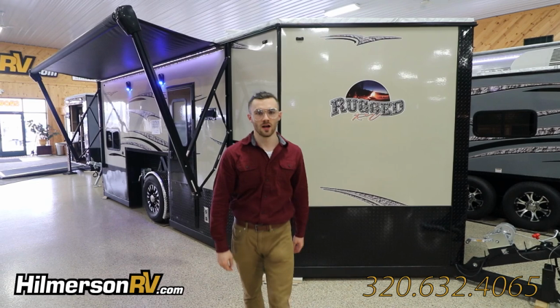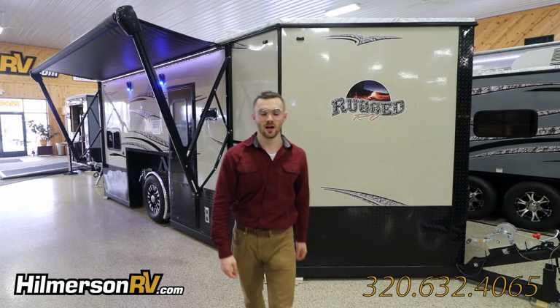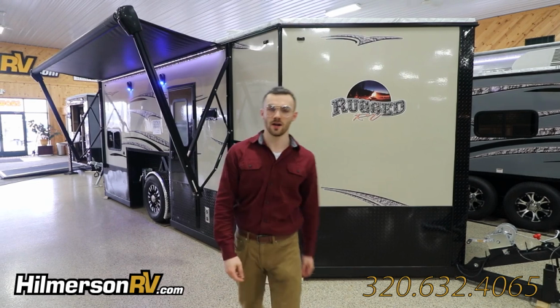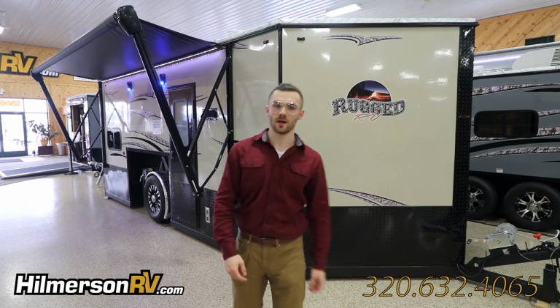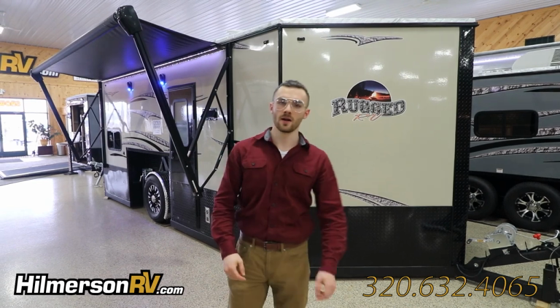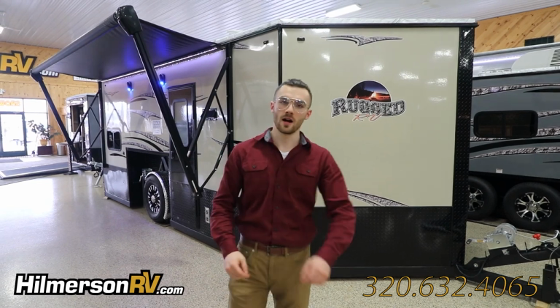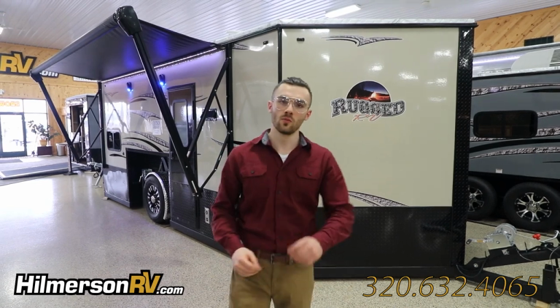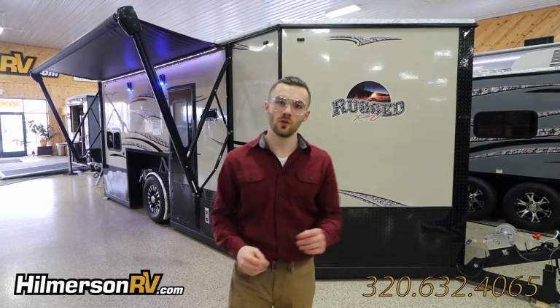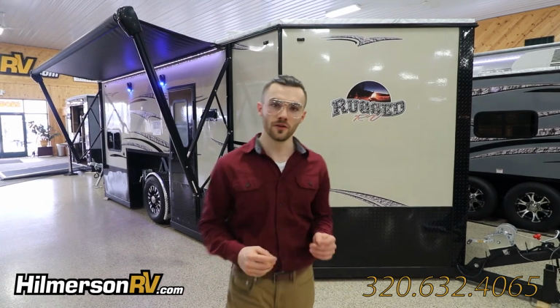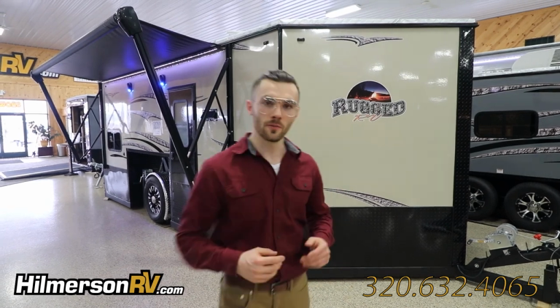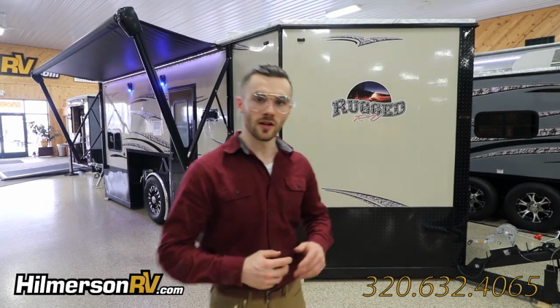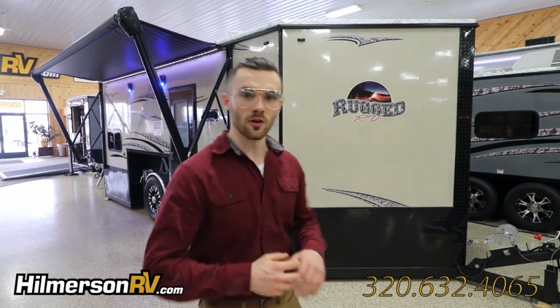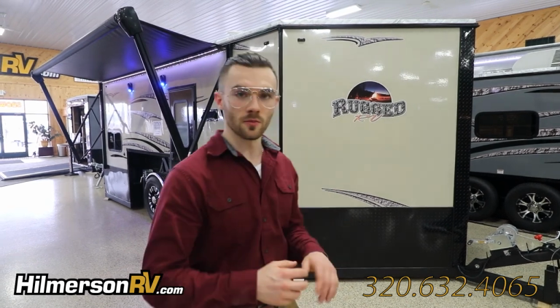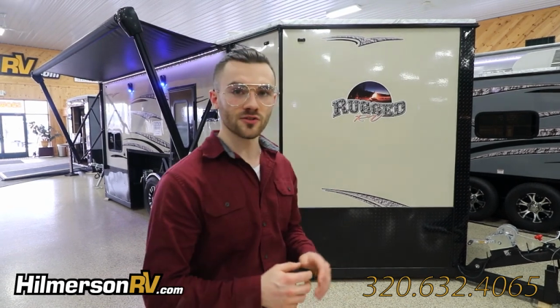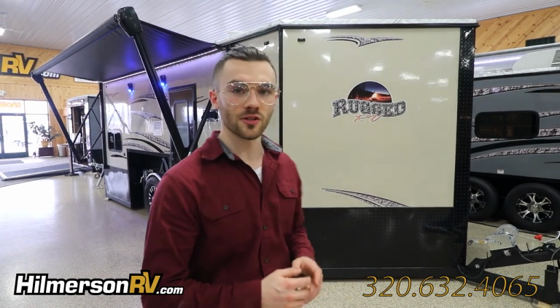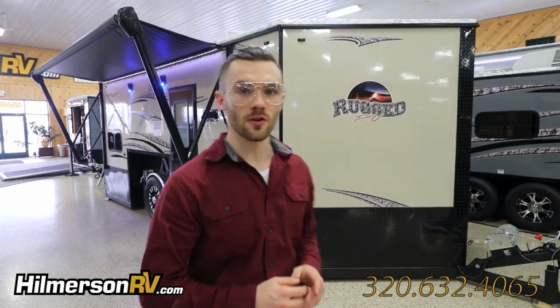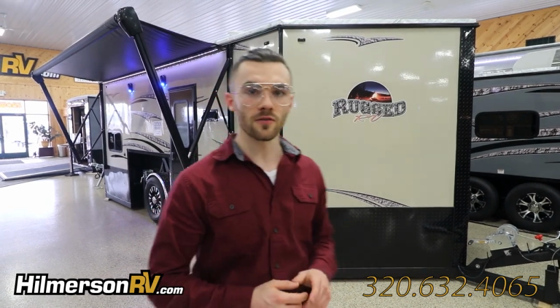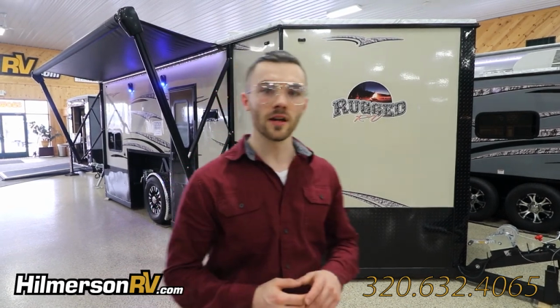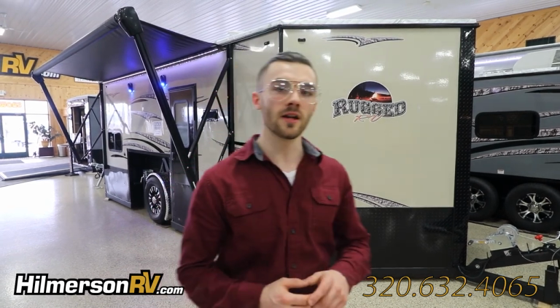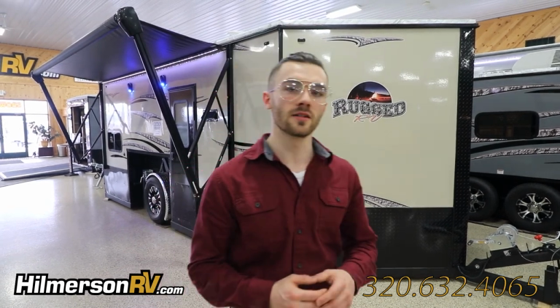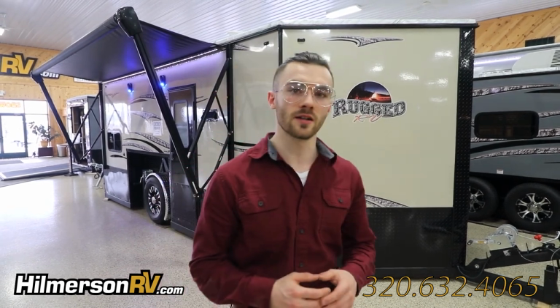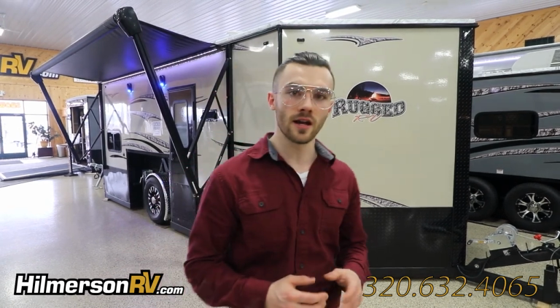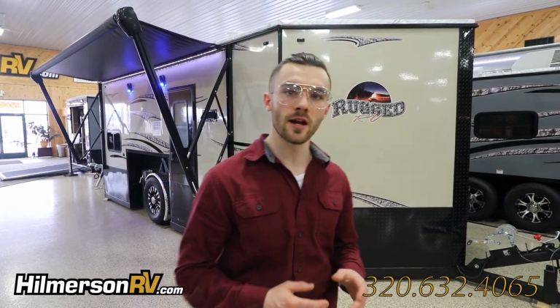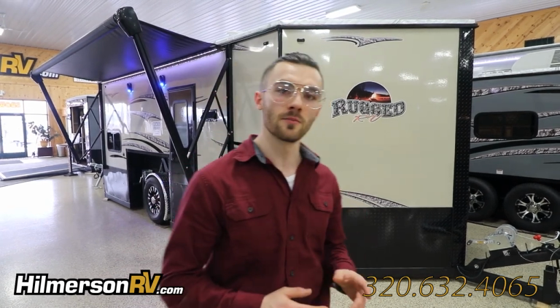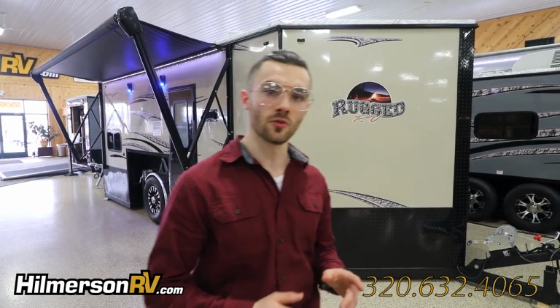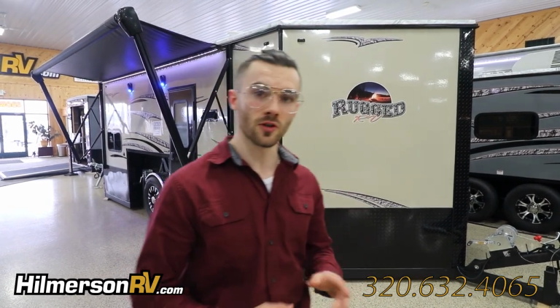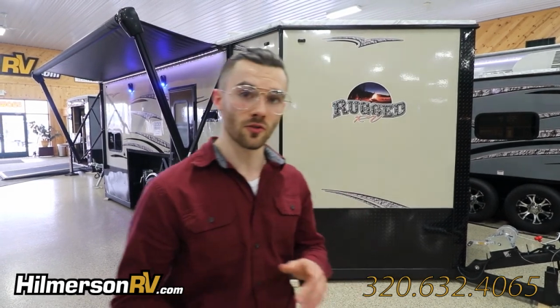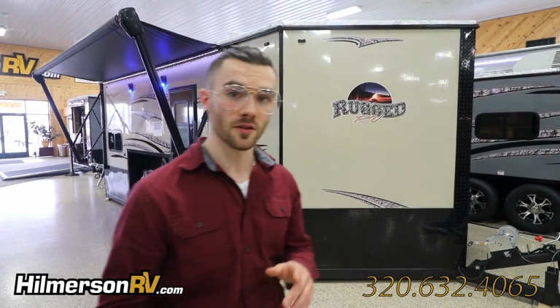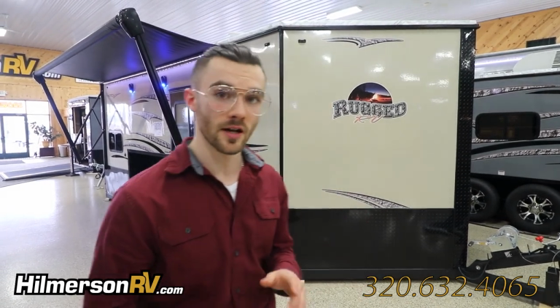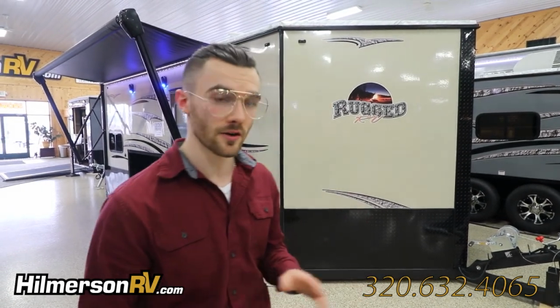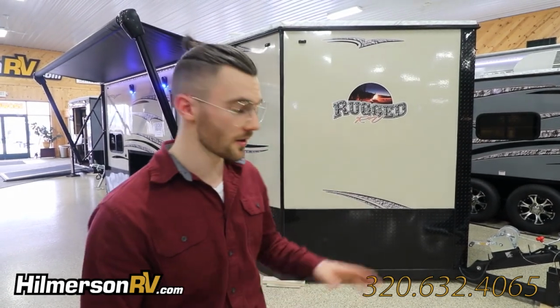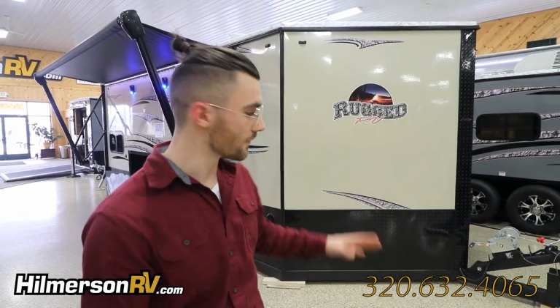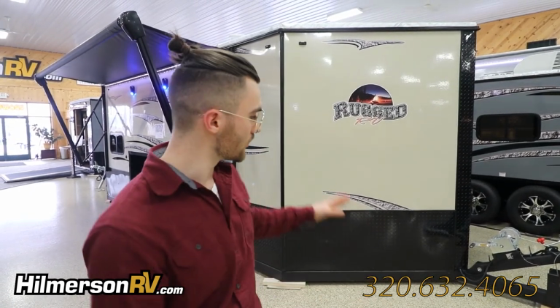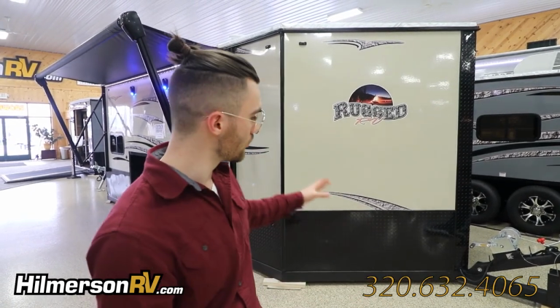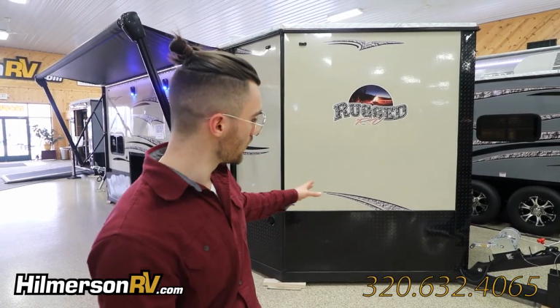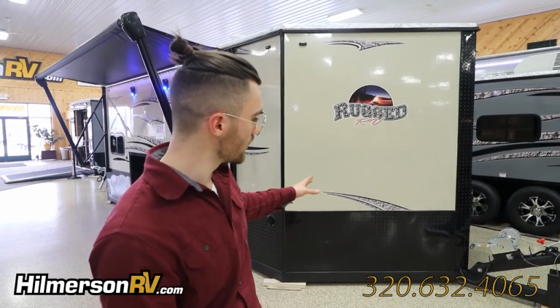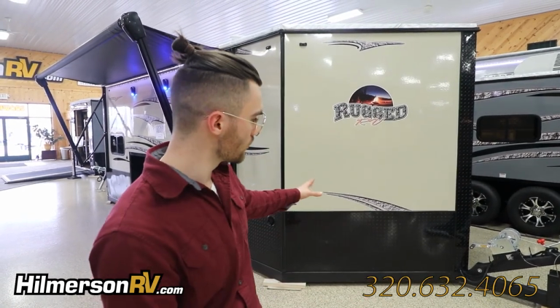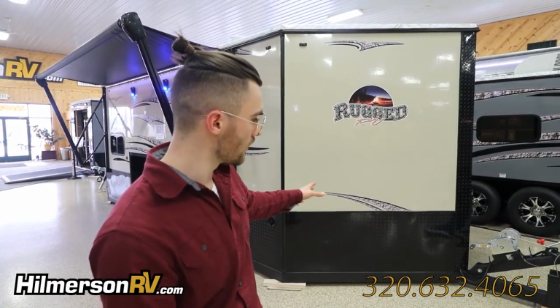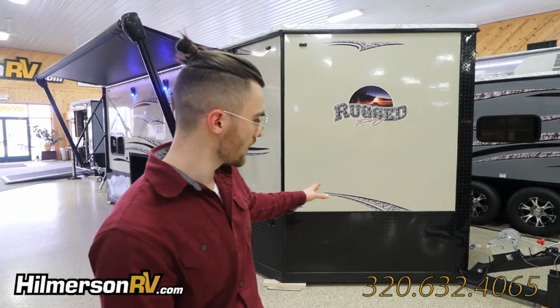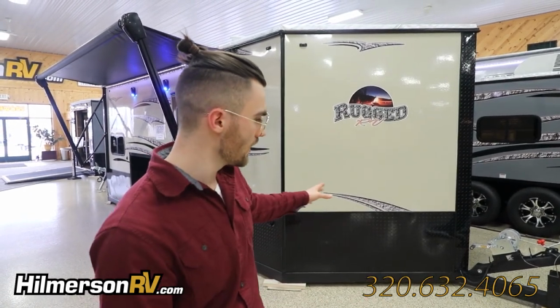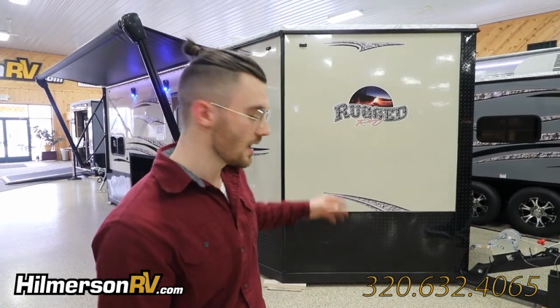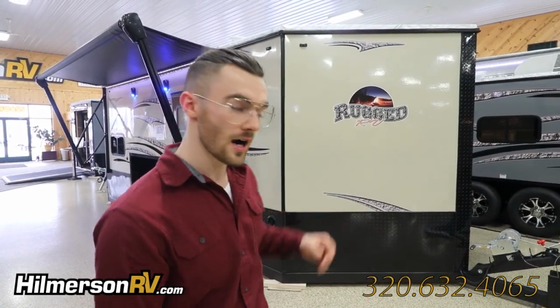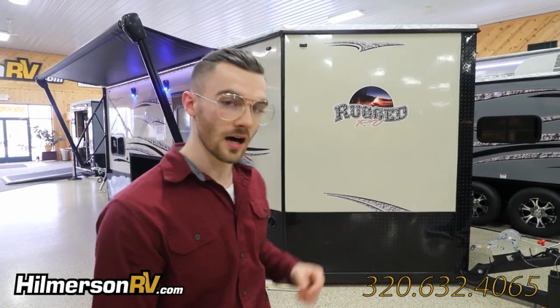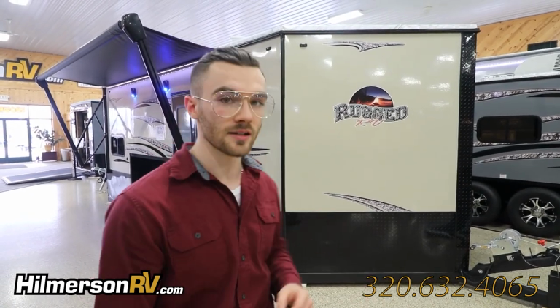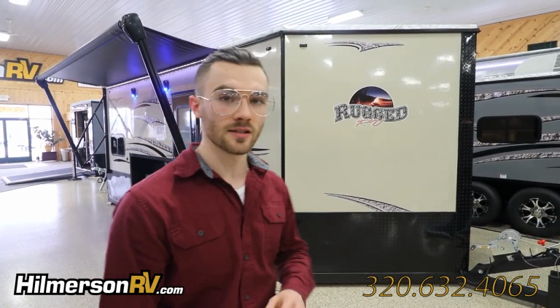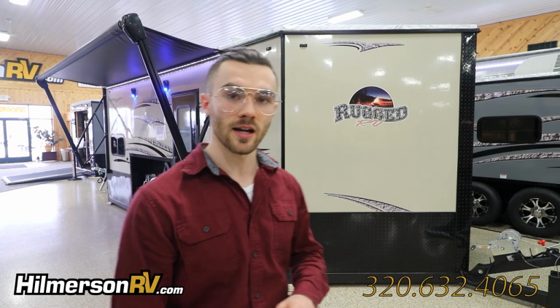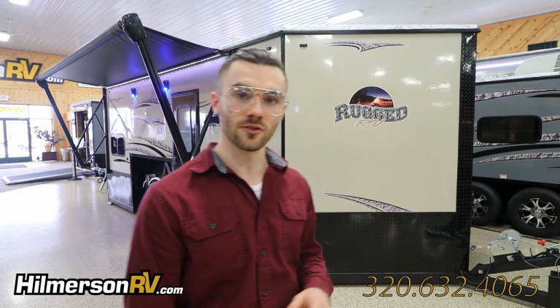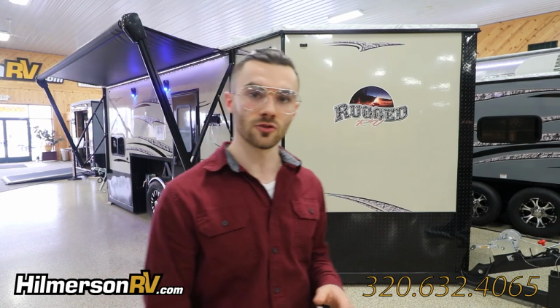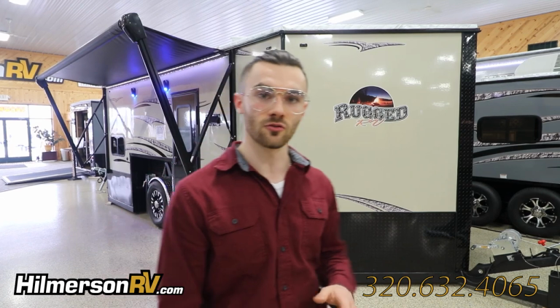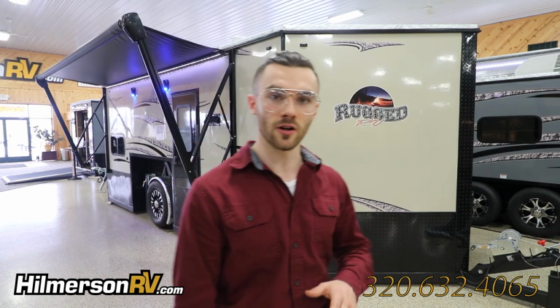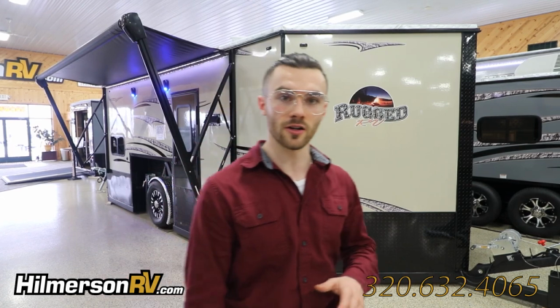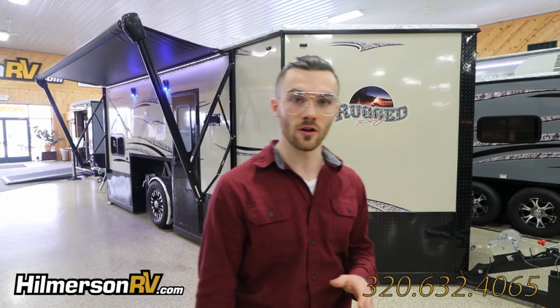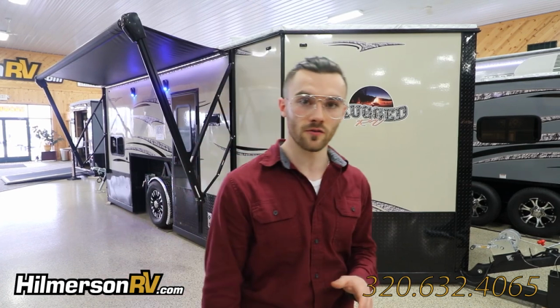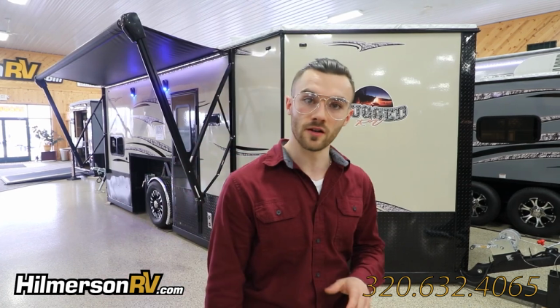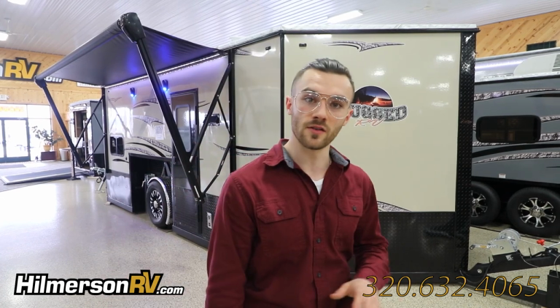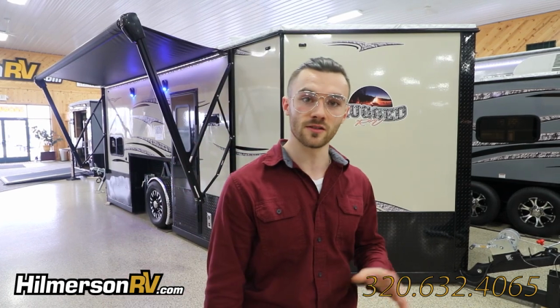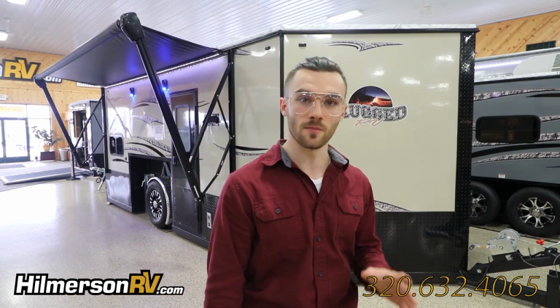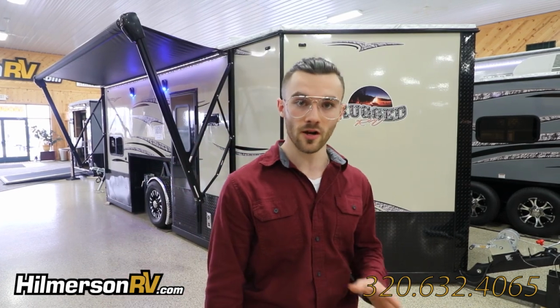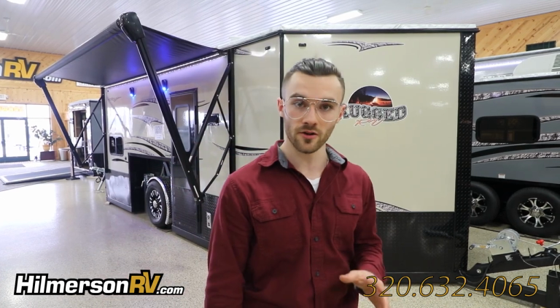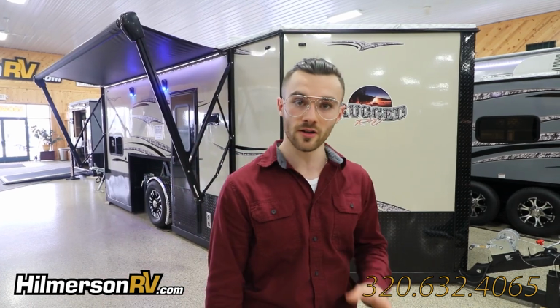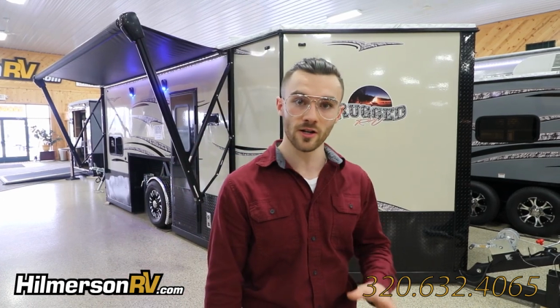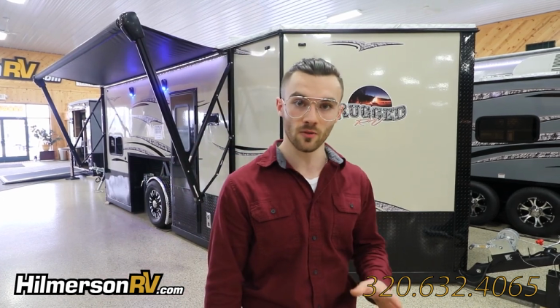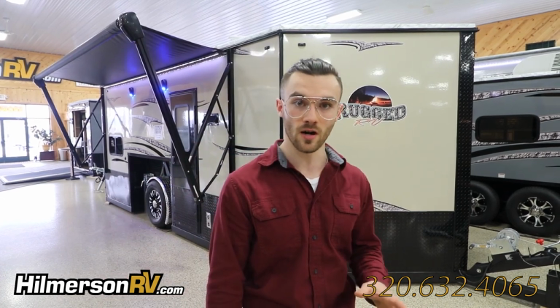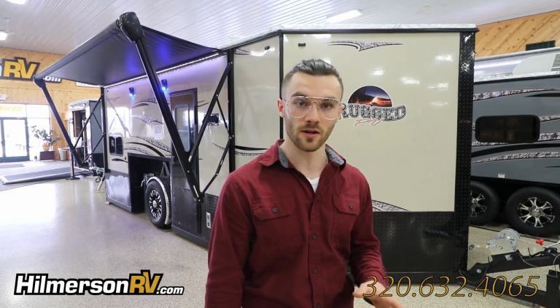Hi, I'm William at Hilmerston RV and today I'm doing a rundown of the 2020 Ice Castle Rugged RV. This is the American Eagle Mall.